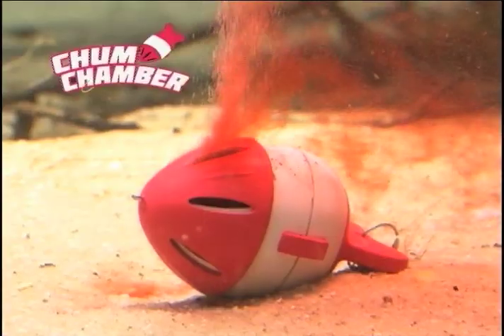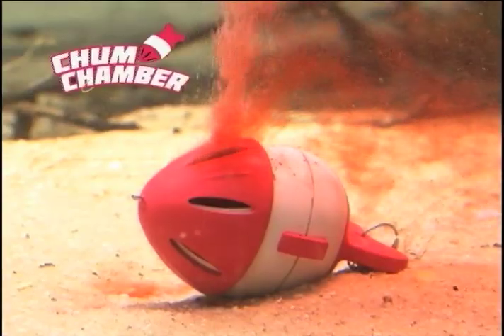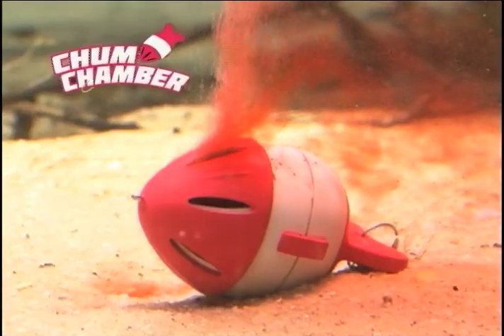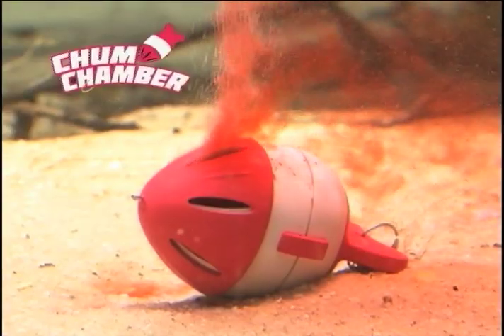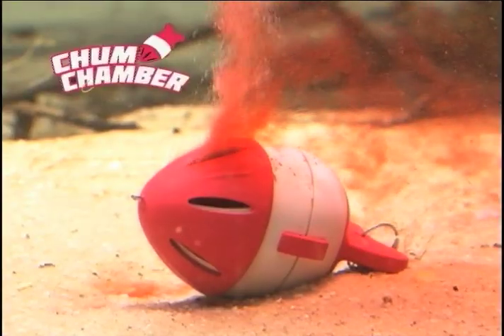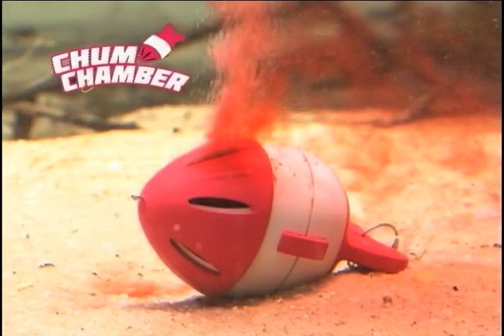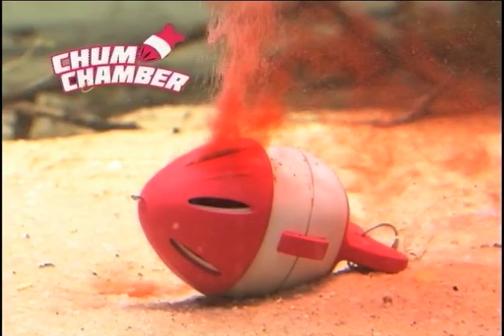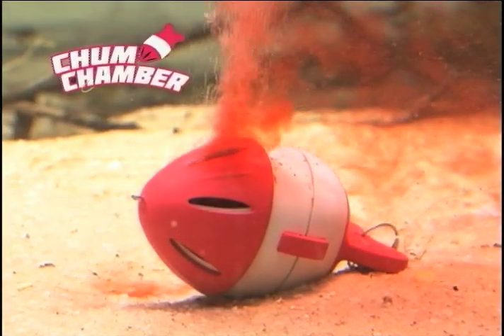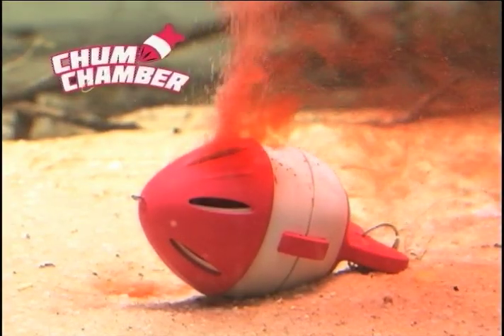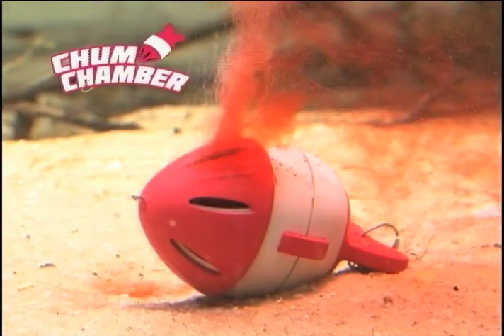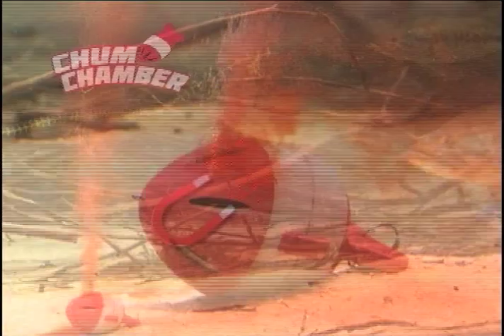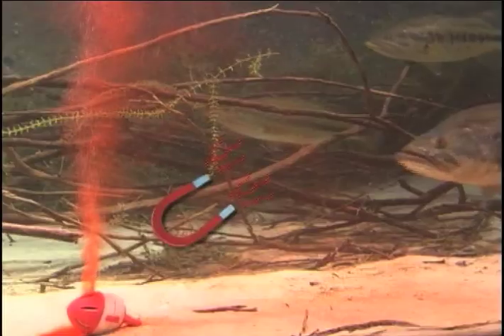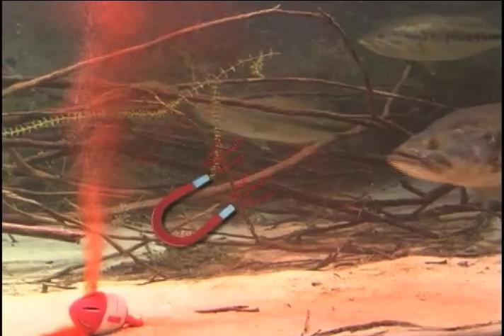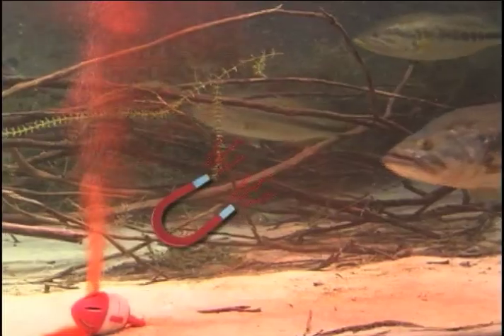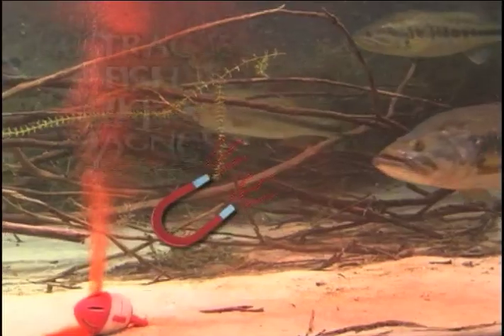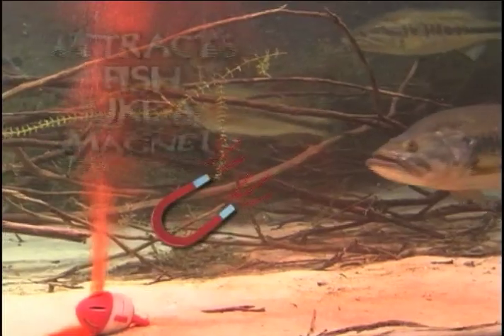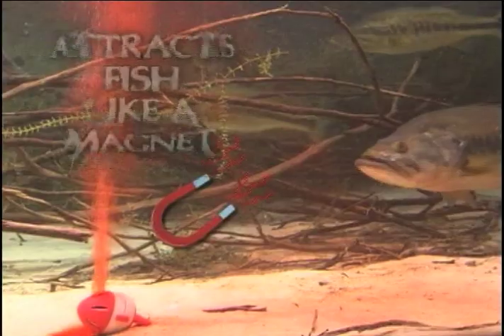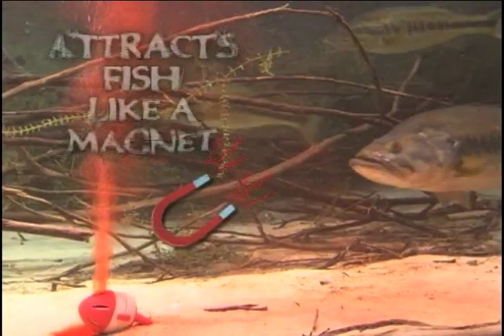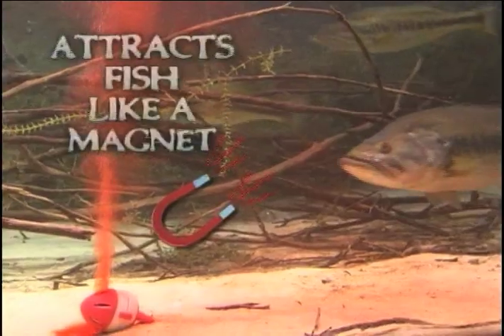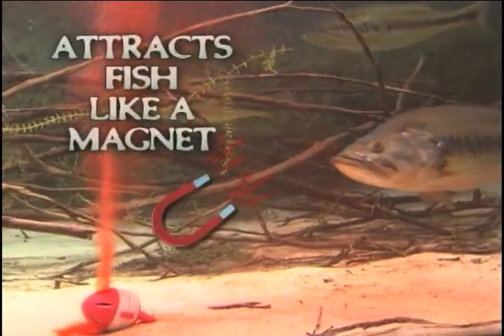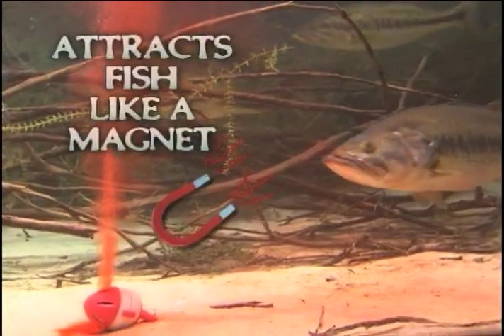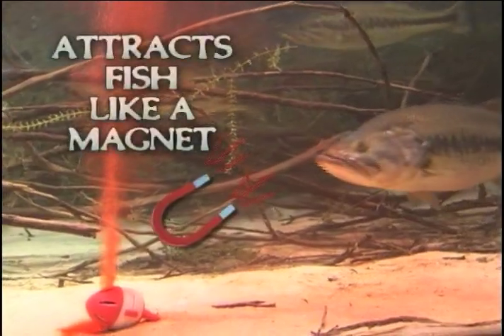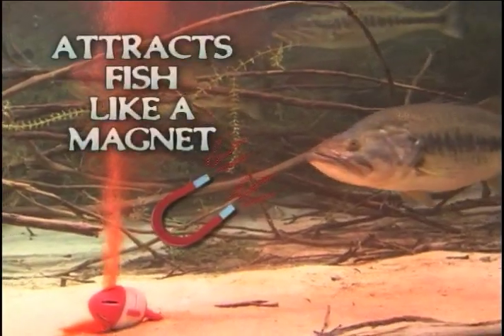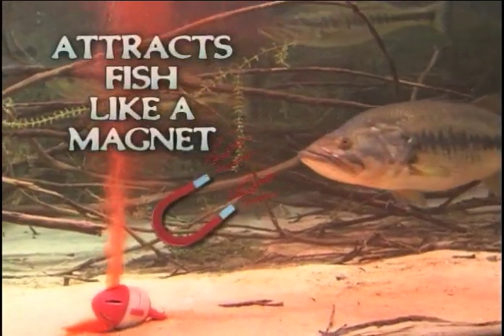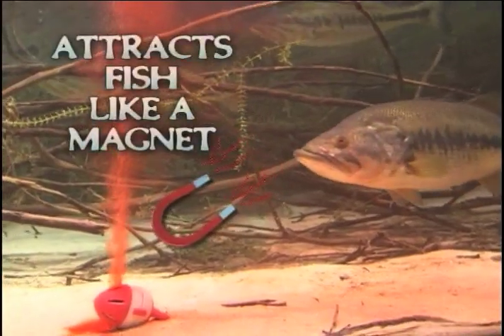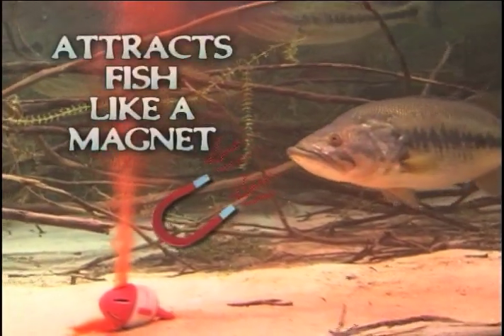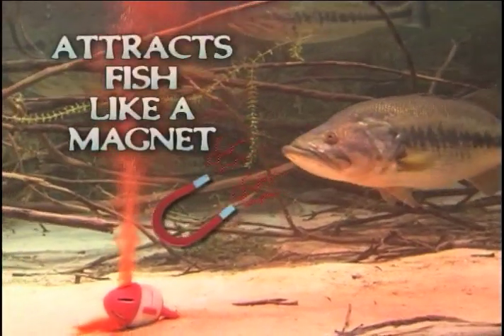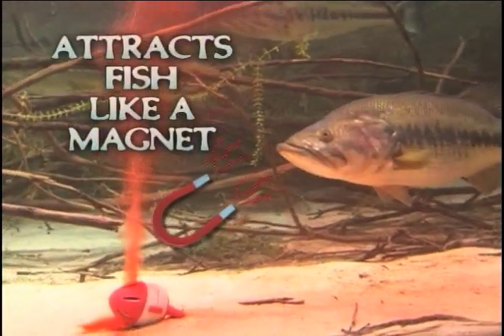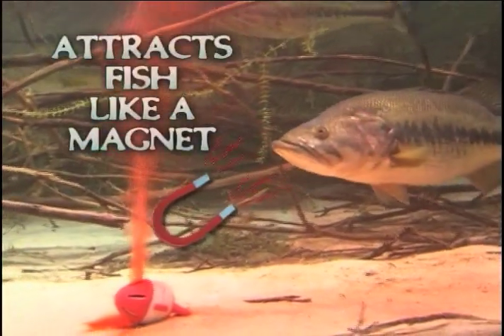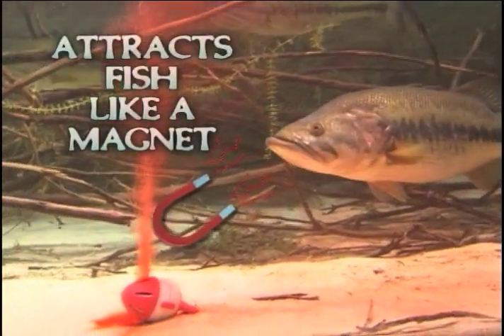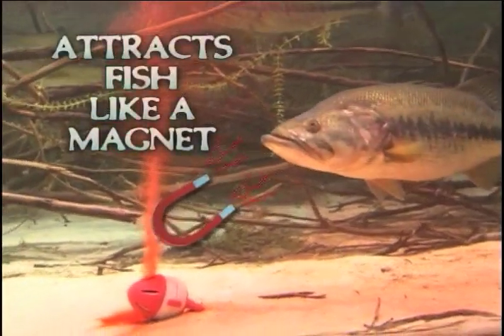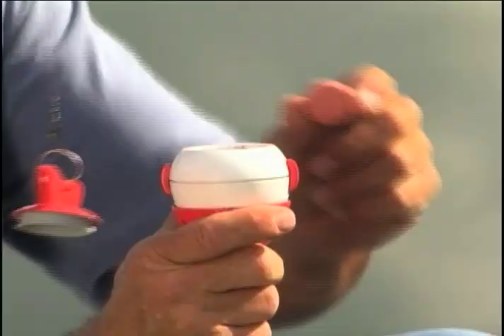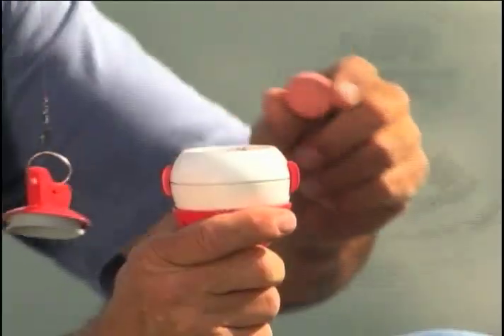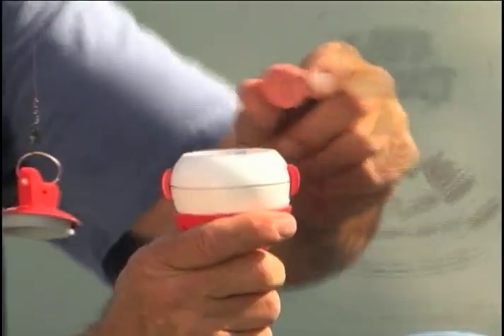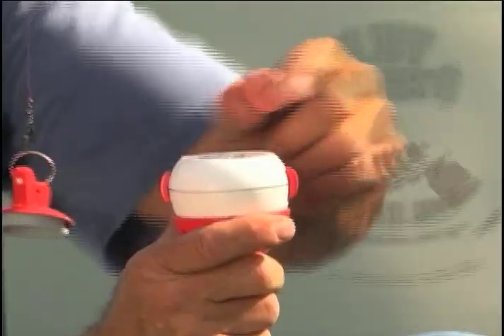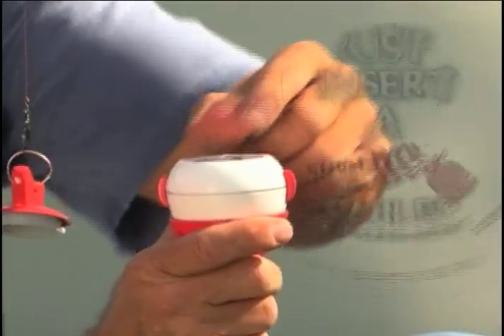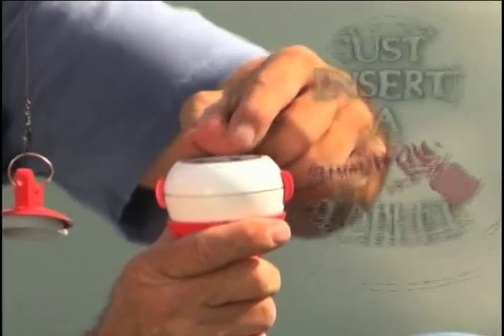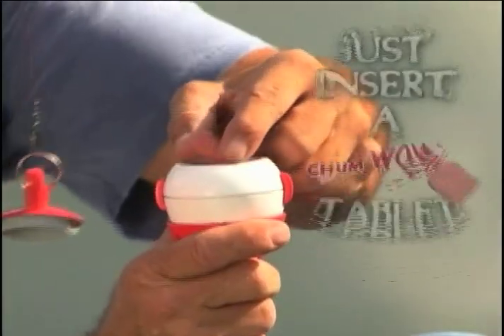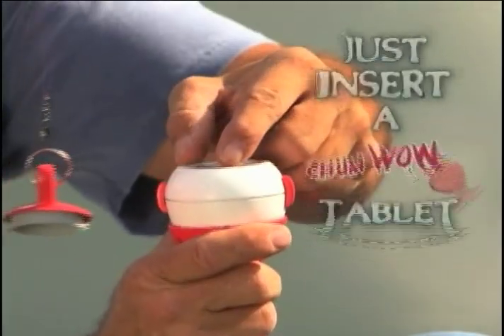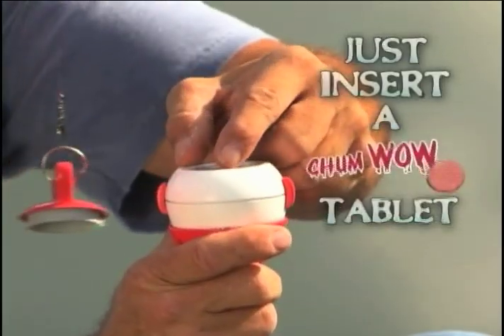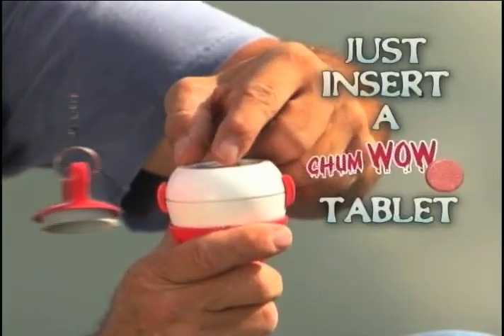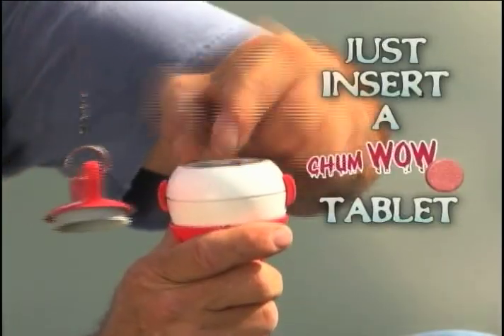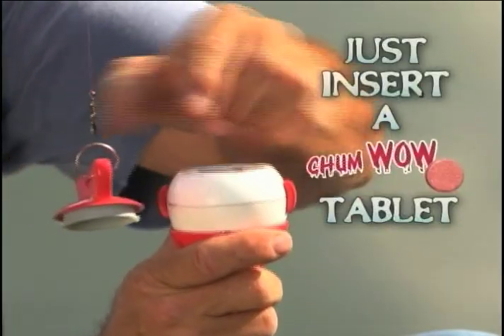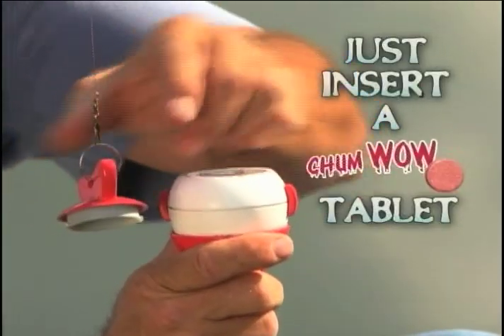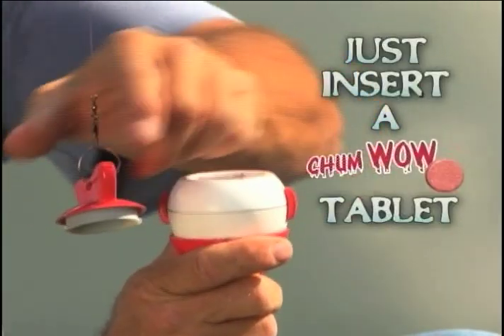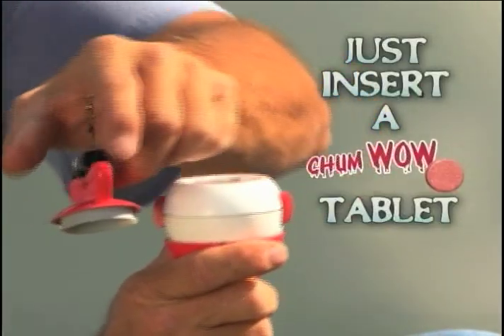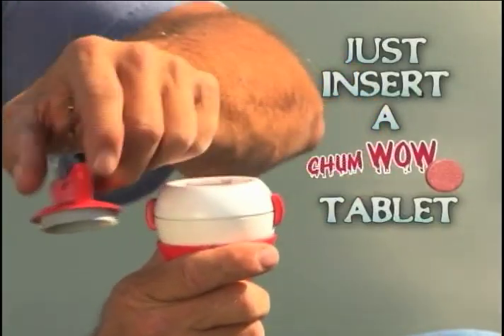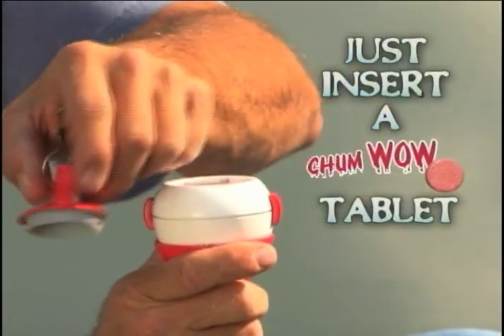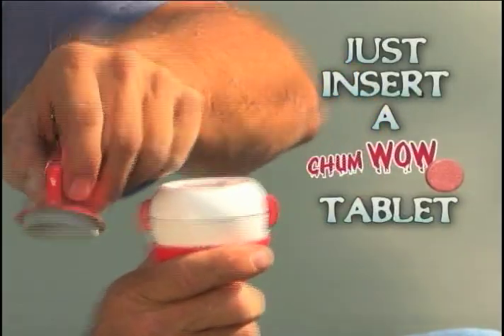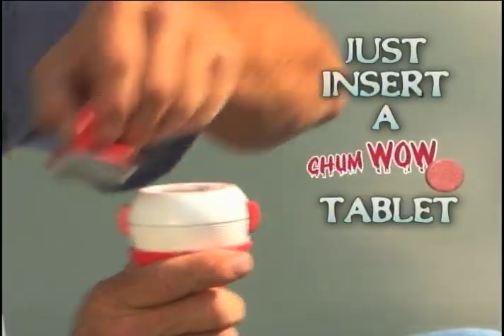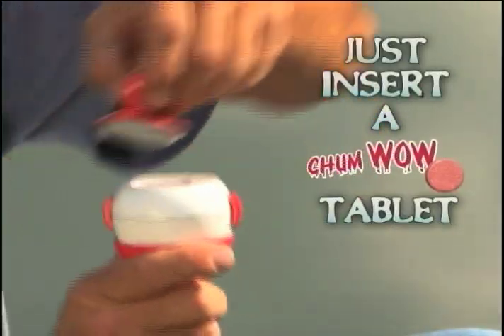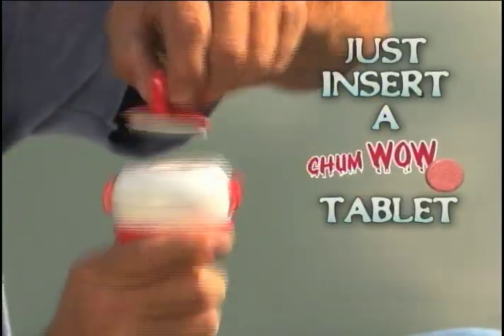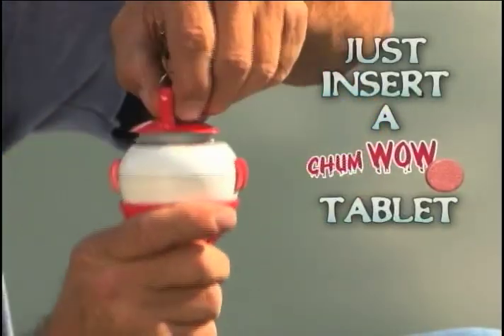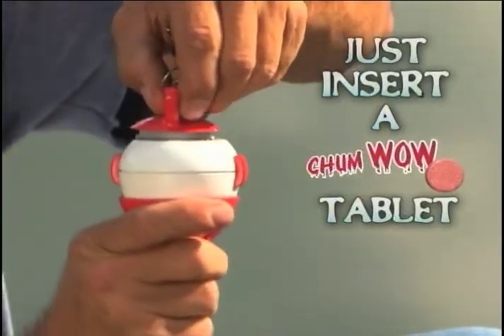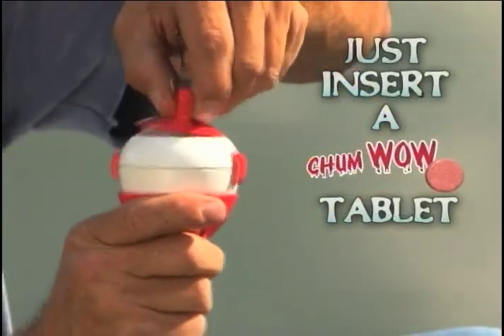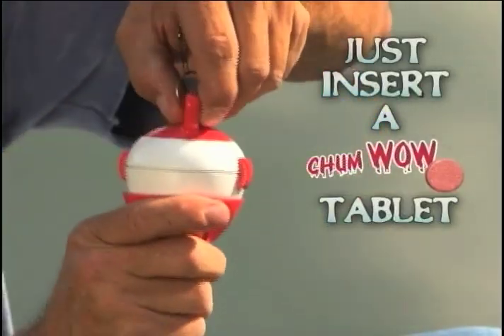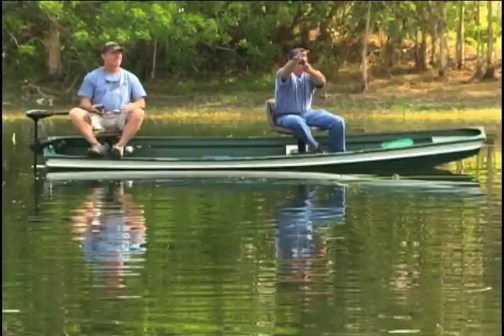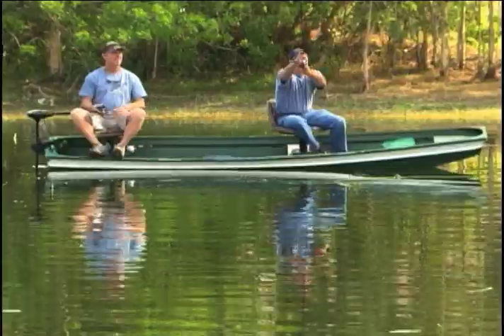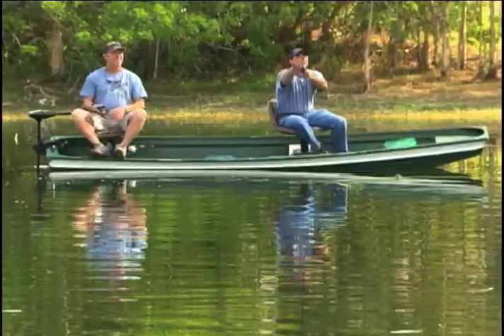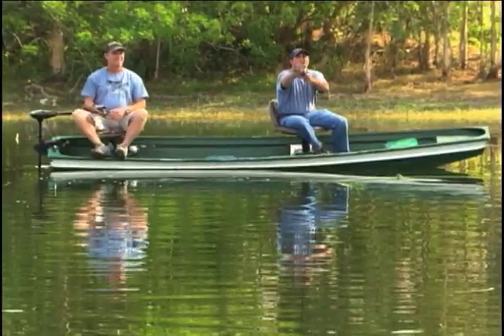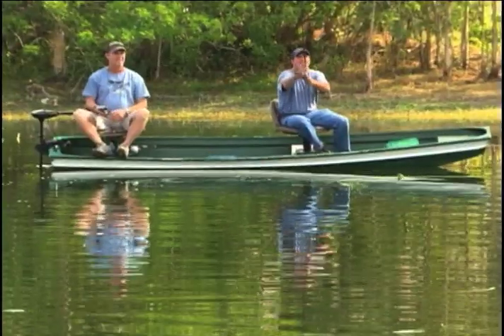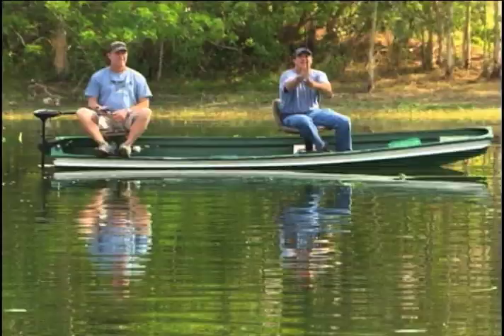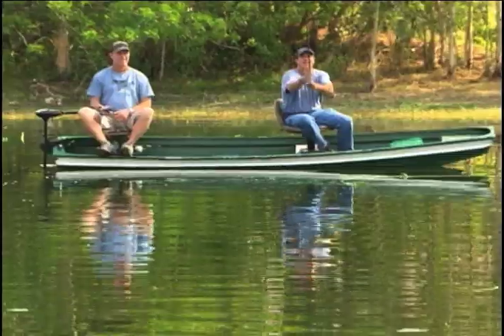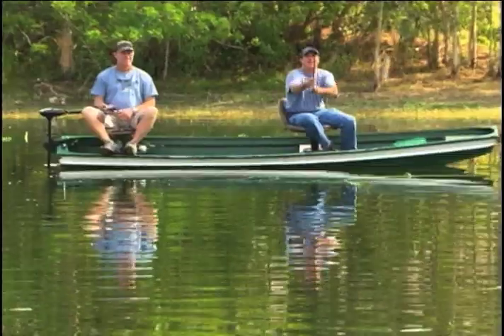This is Chum Chamber. It attracts fish like a magnet. Simply insert a Chum Wow tablet into the chamber and cast it out.